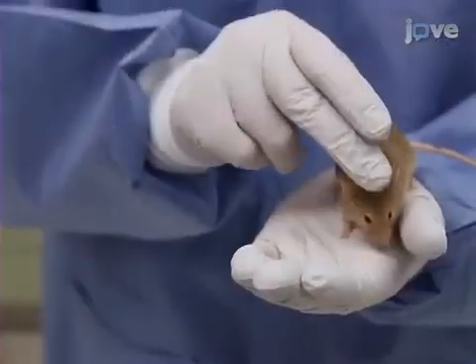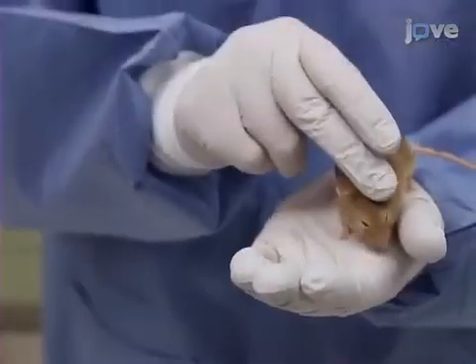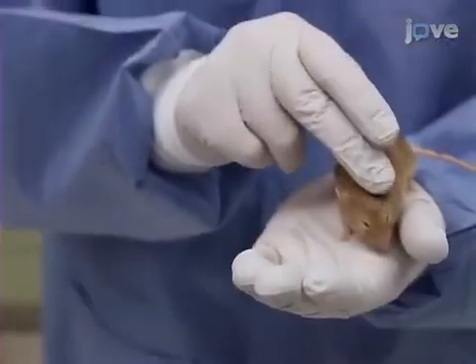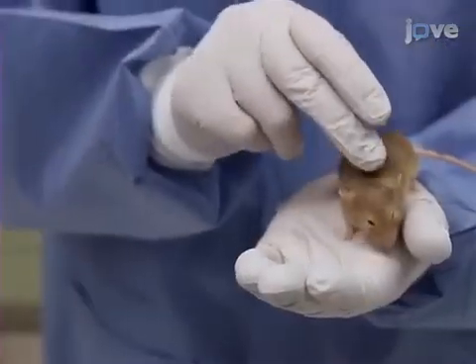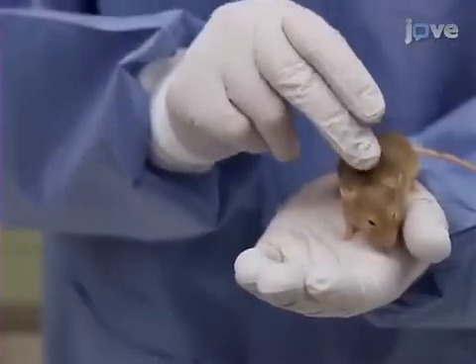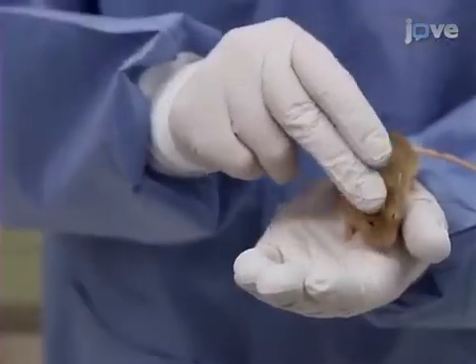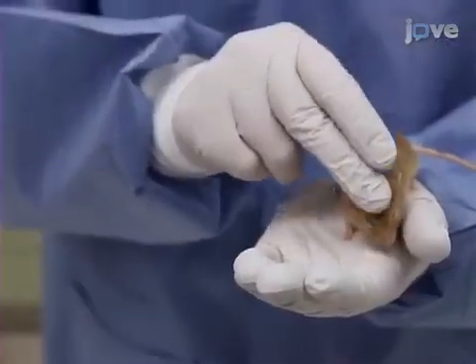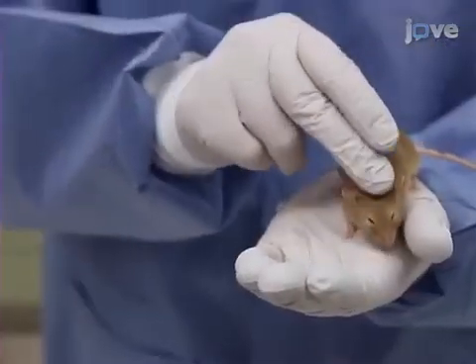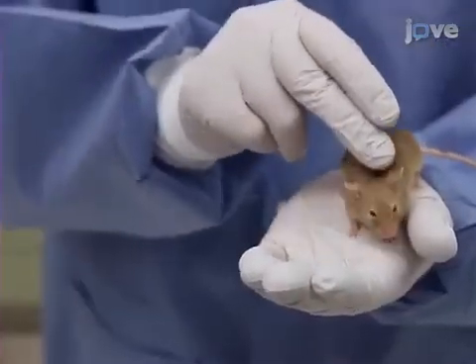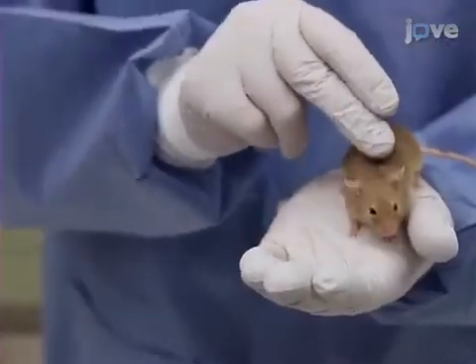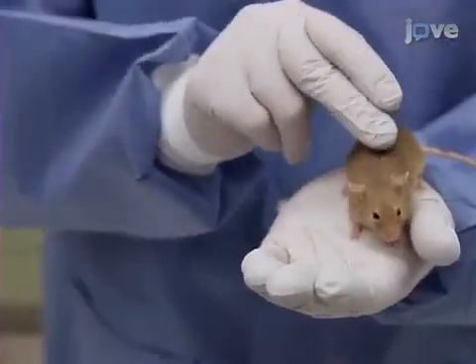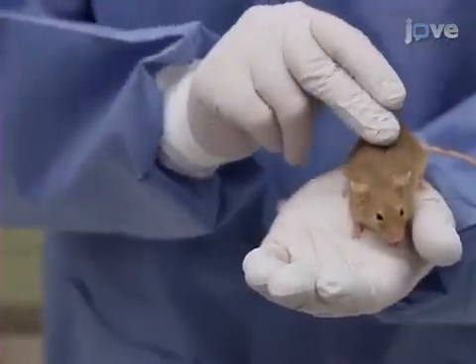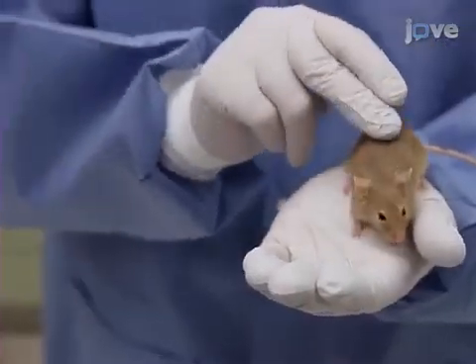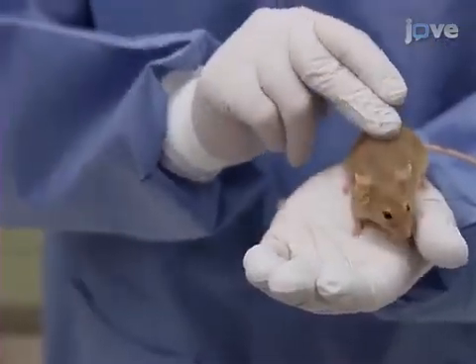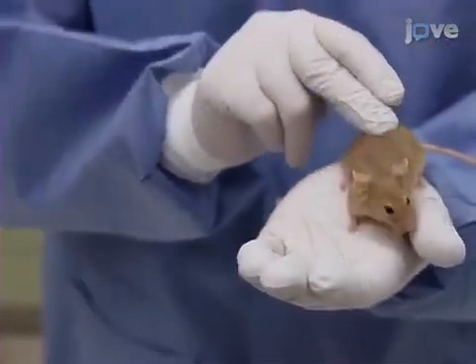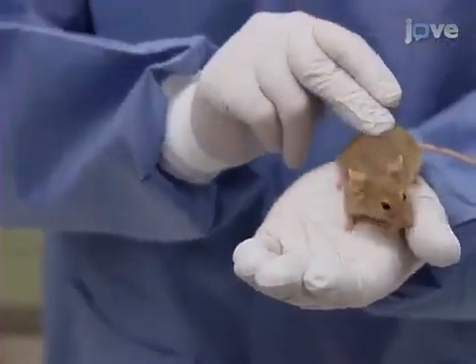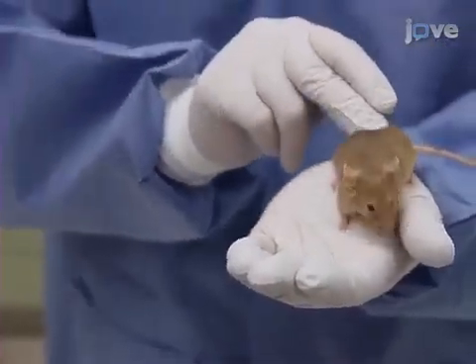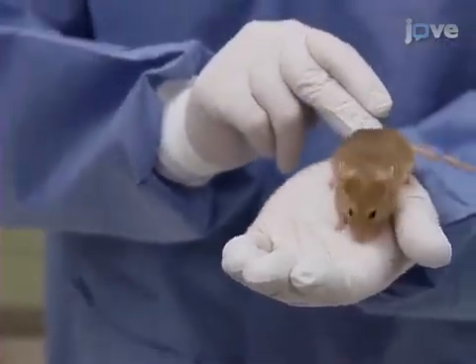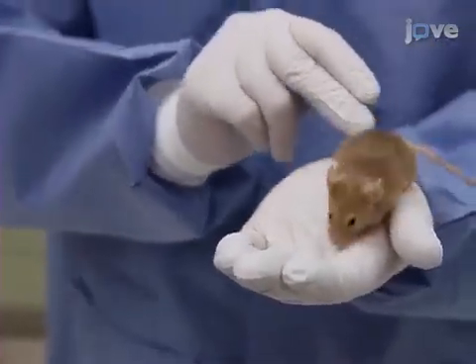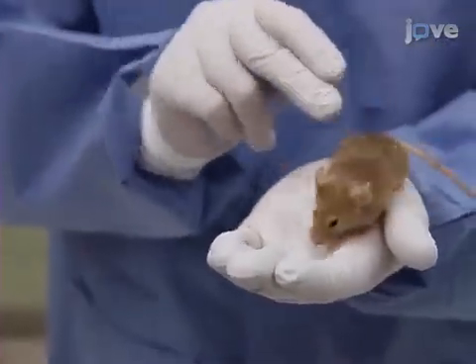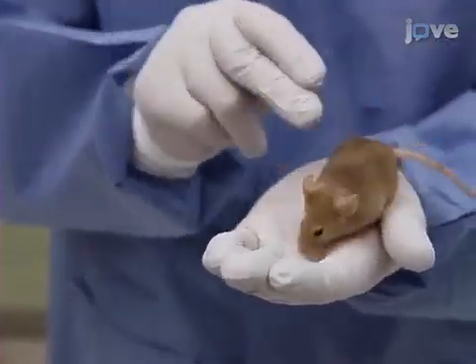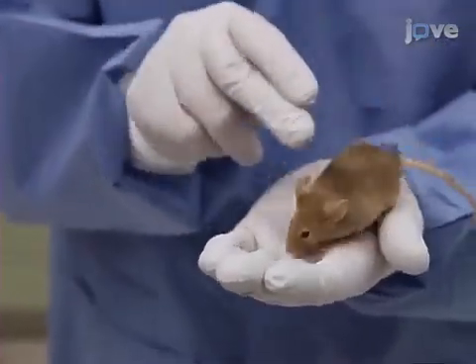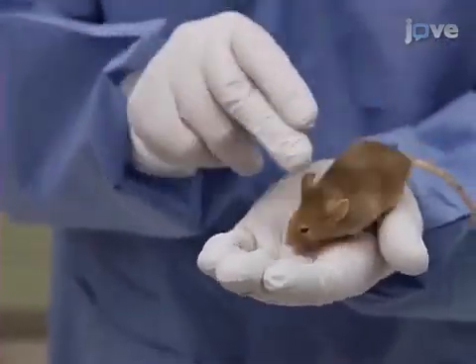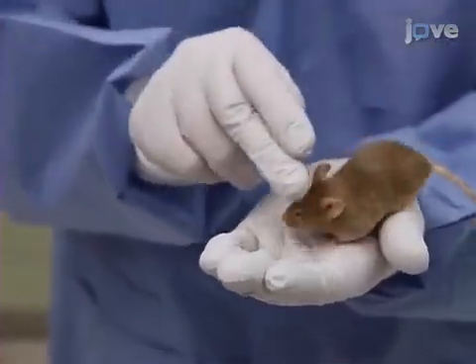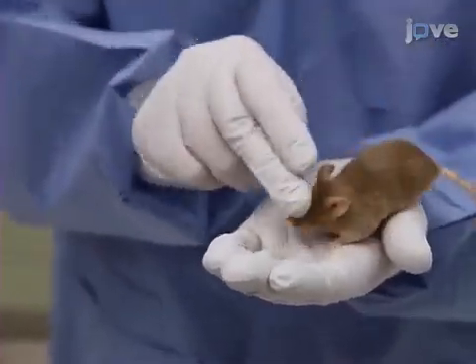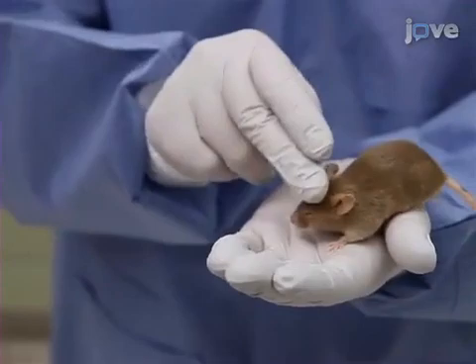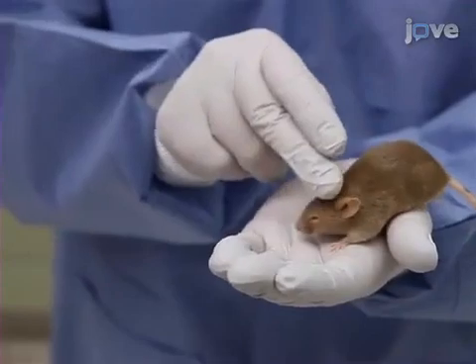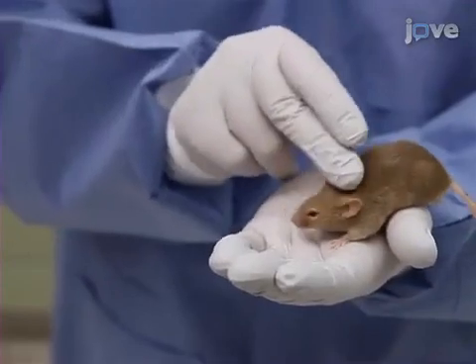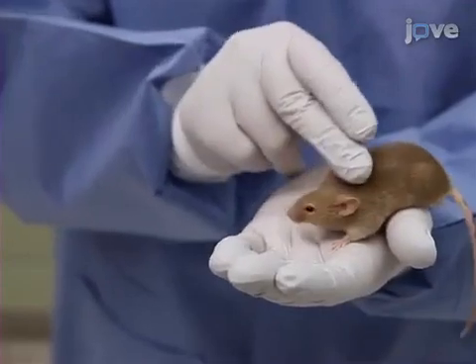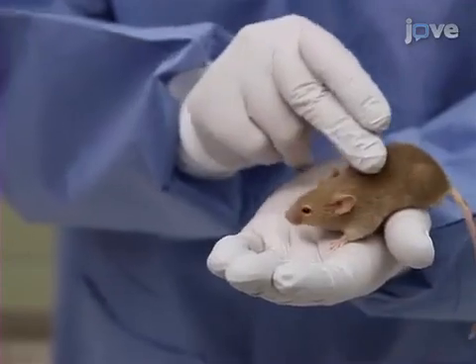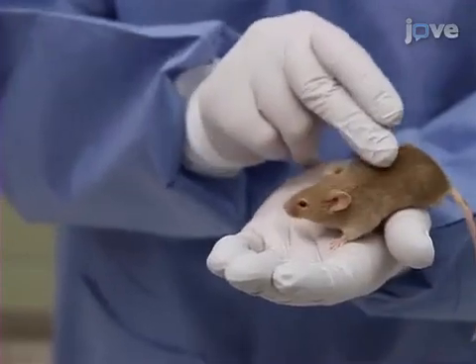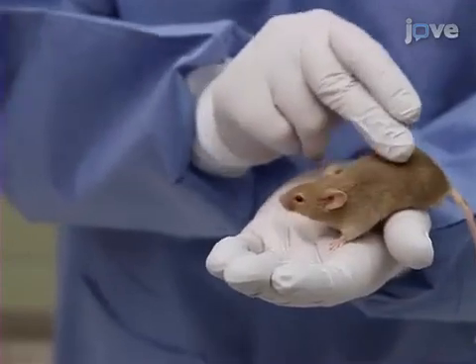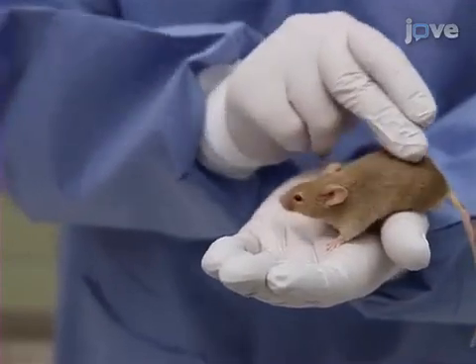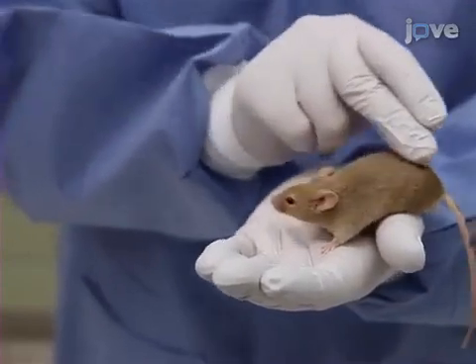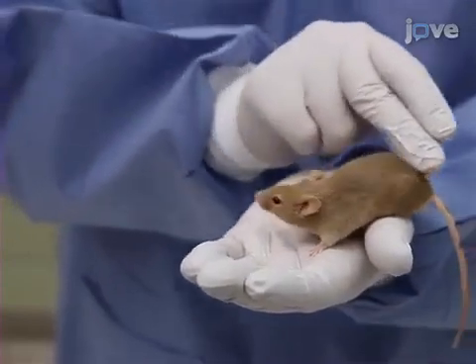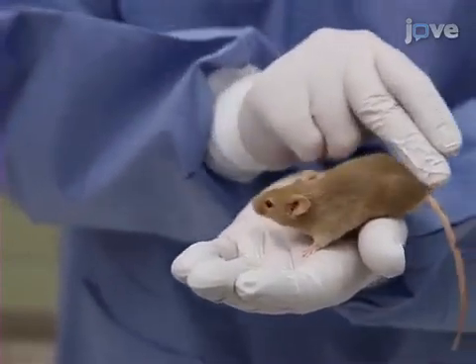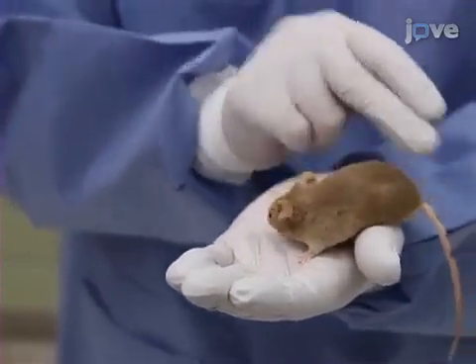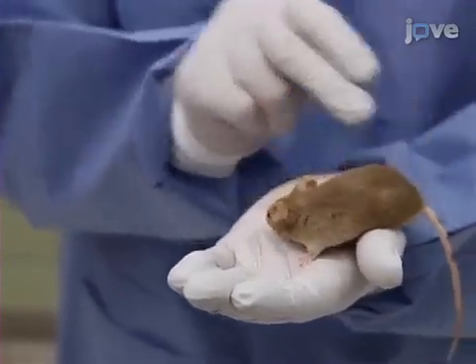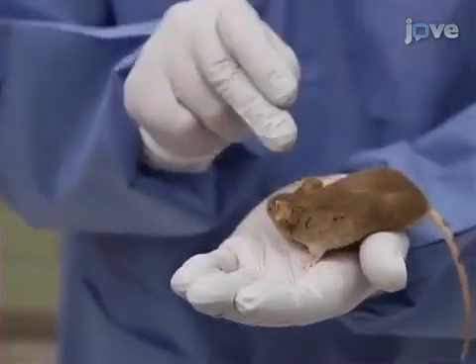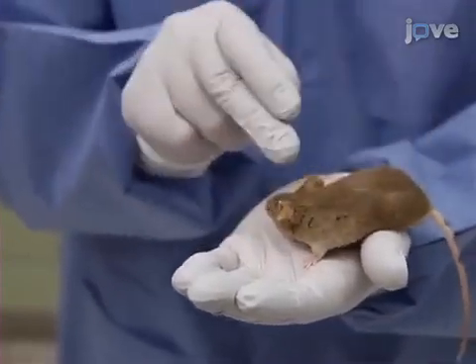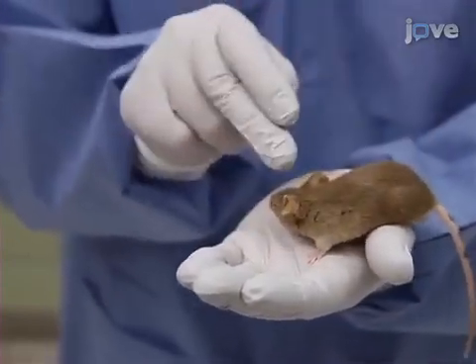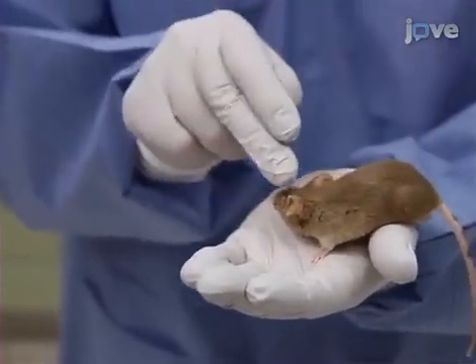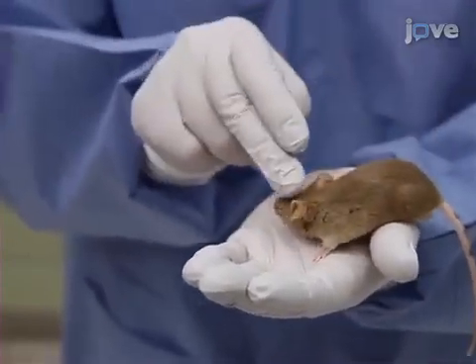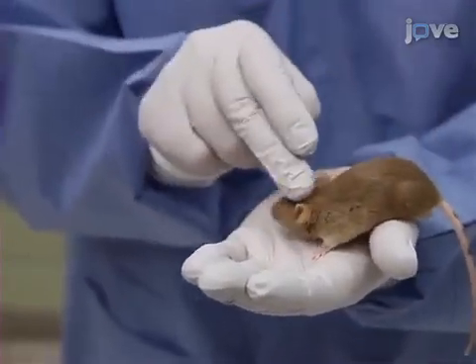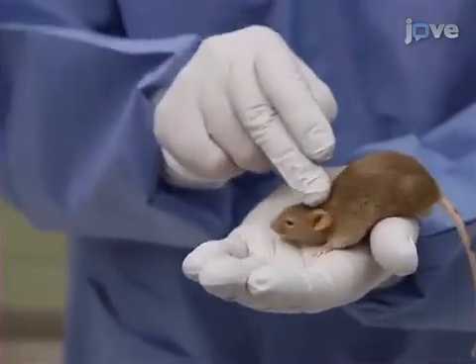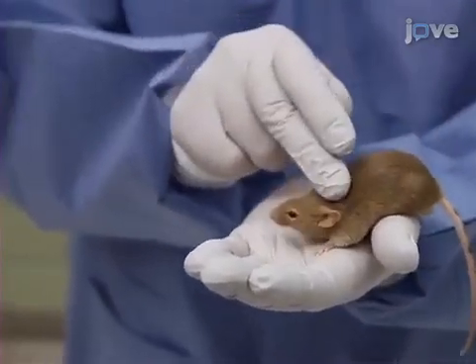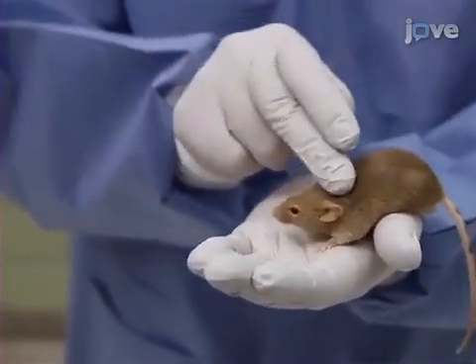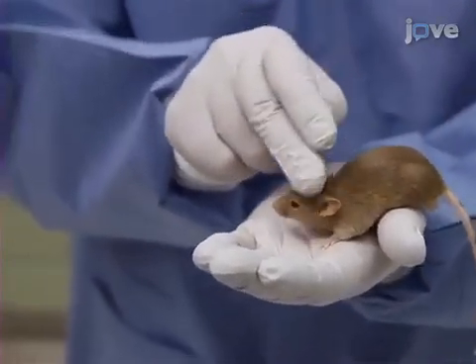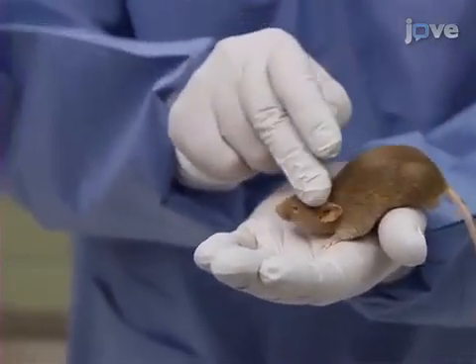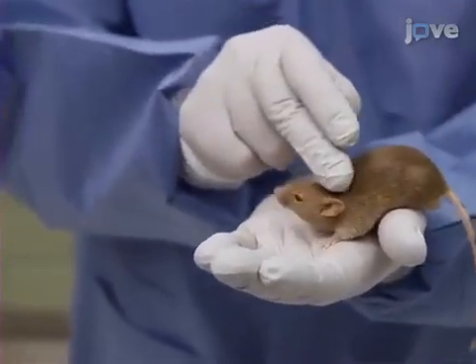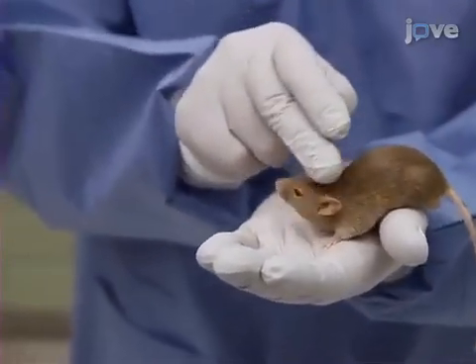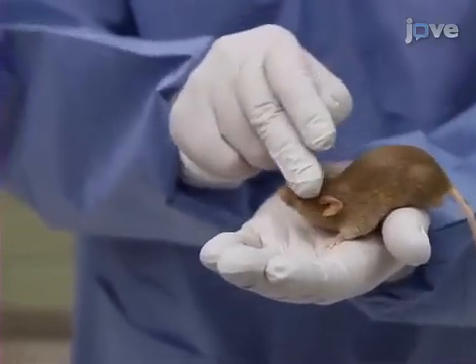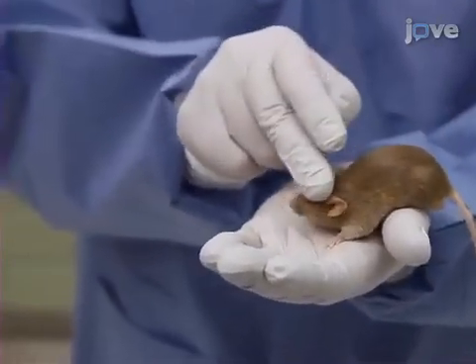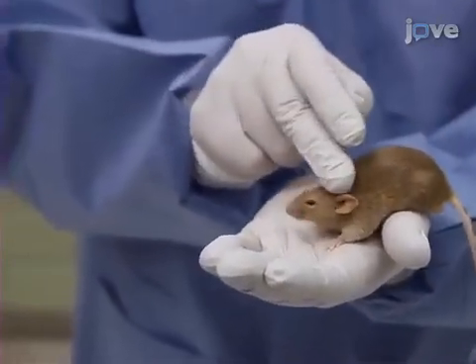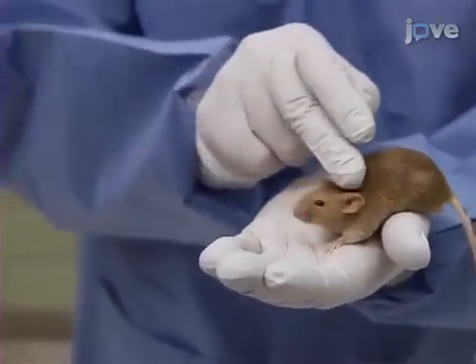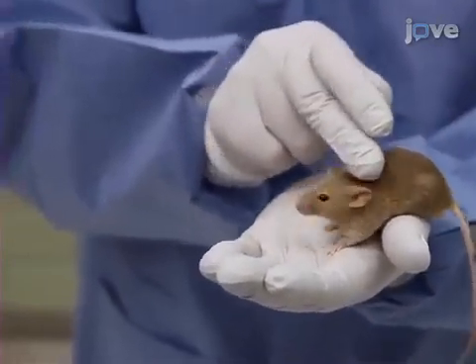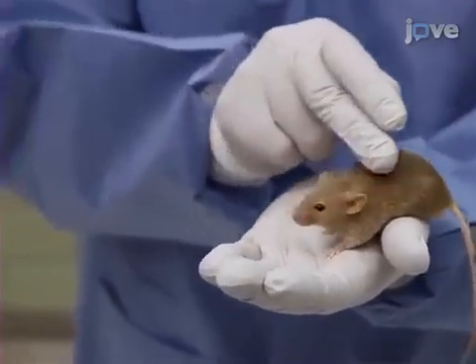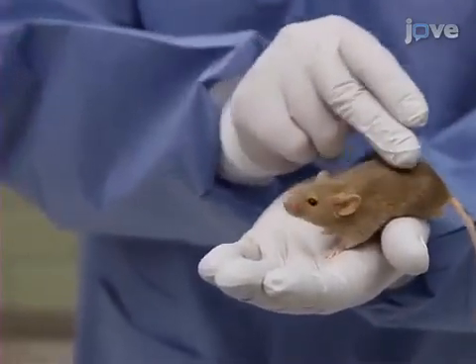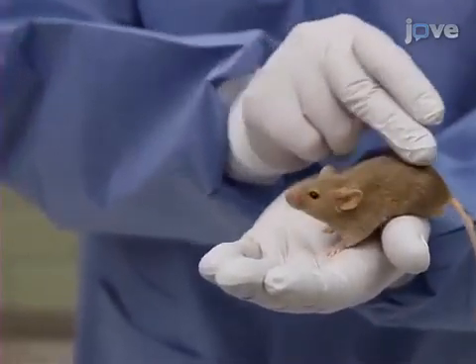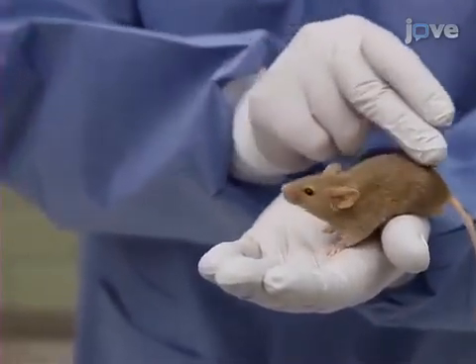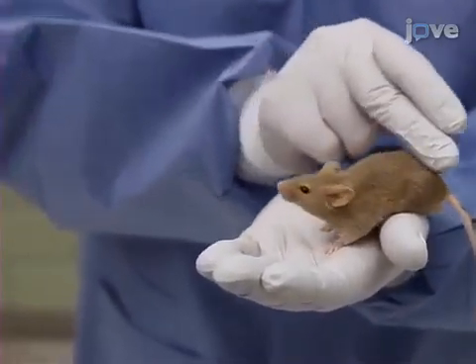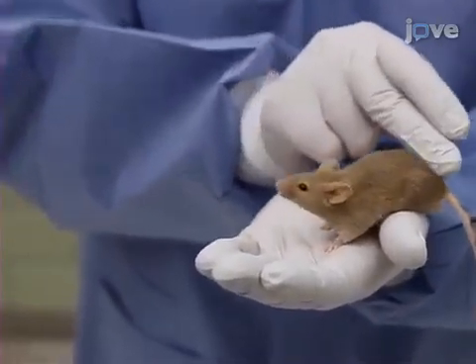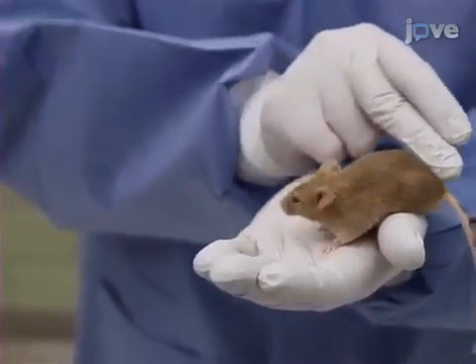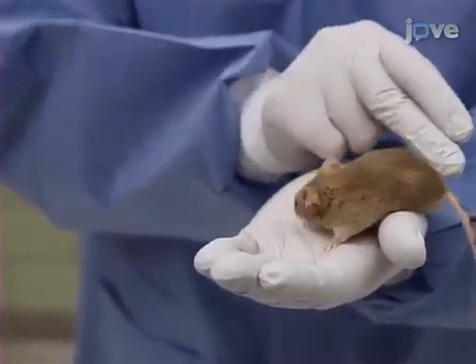Next, place the mouse in the palm of the hand for three minutes and pet the animal gently from the head to the tail, allowing the animal to move about freely.